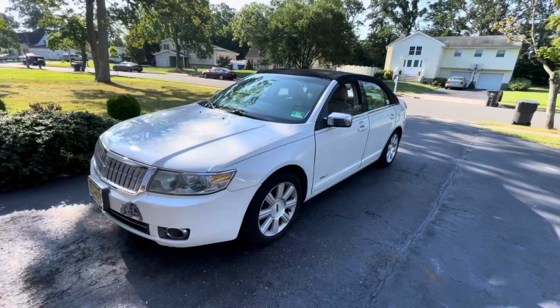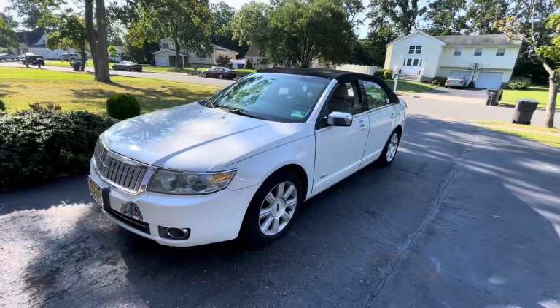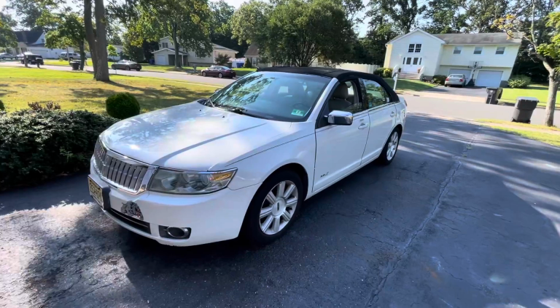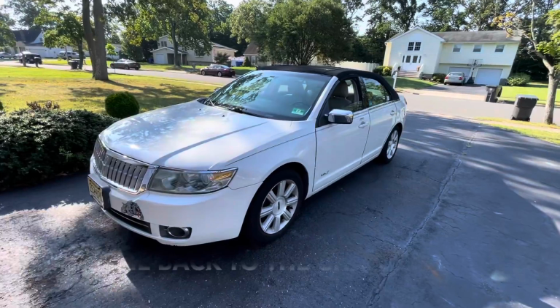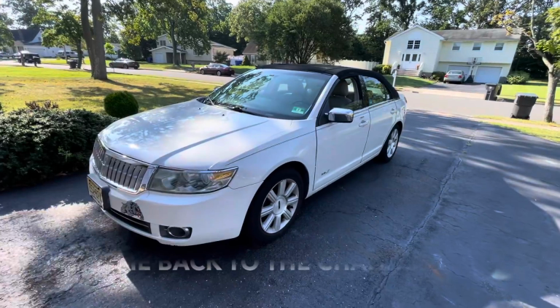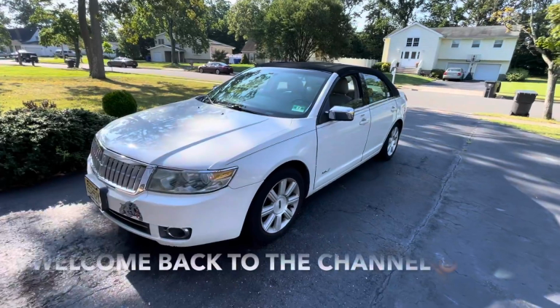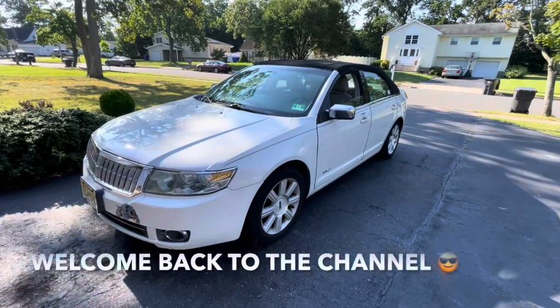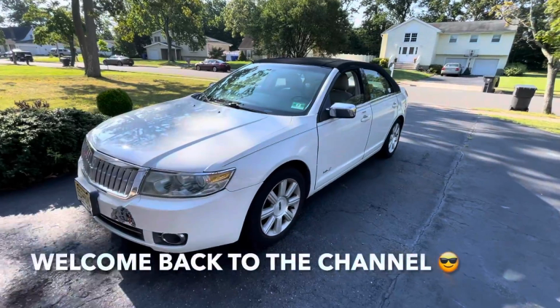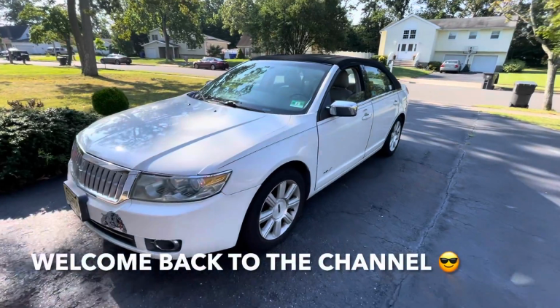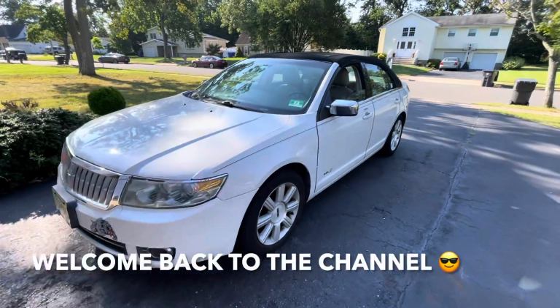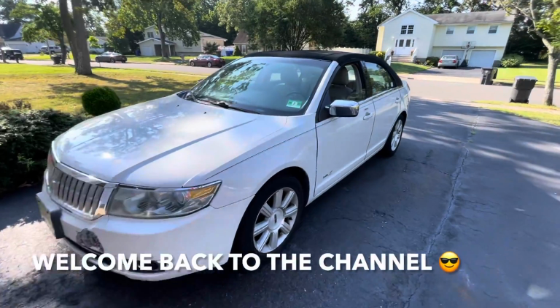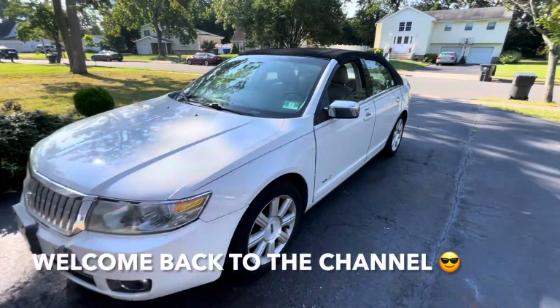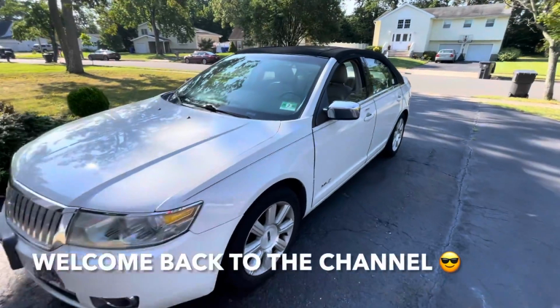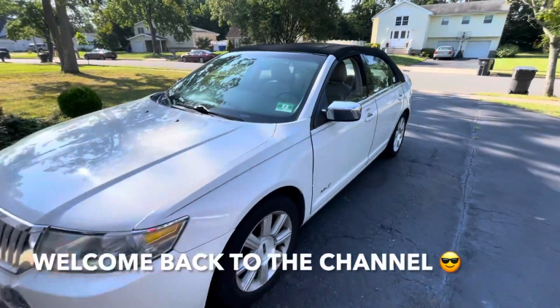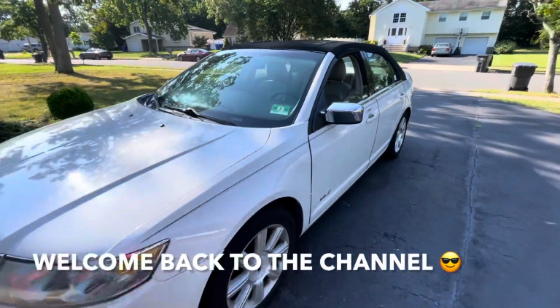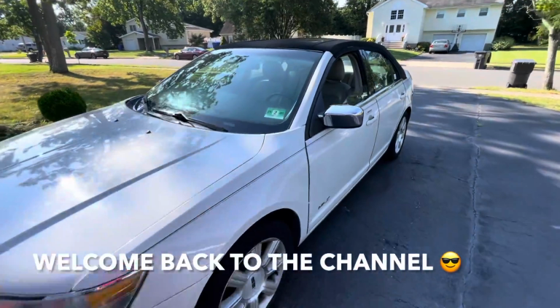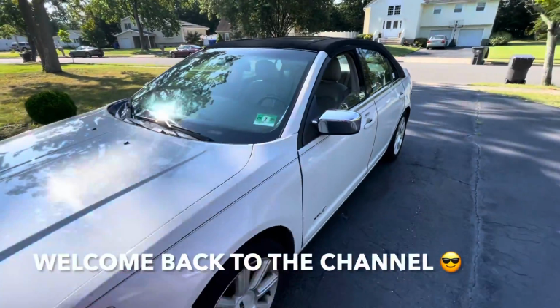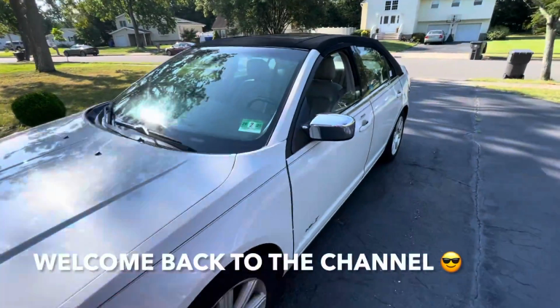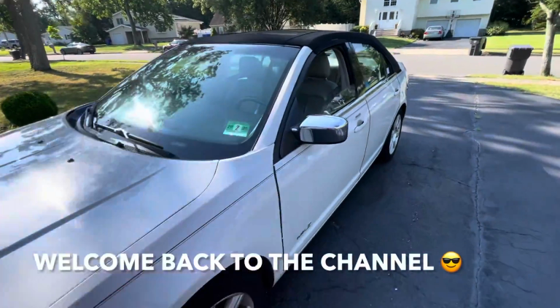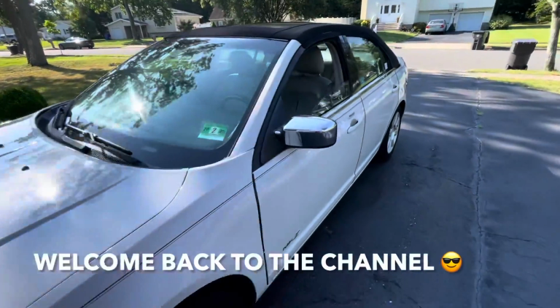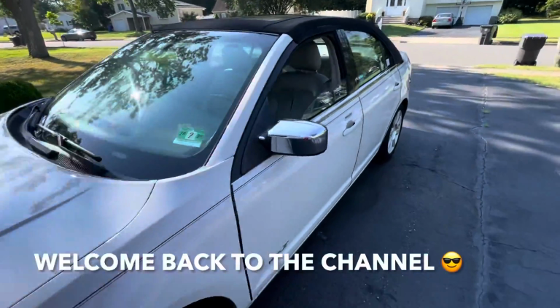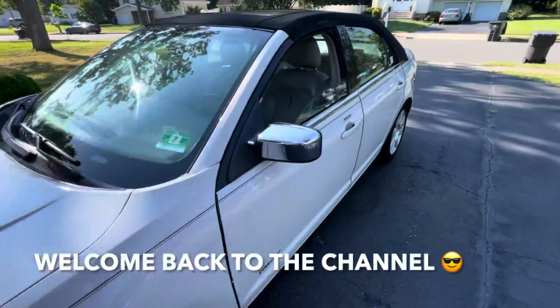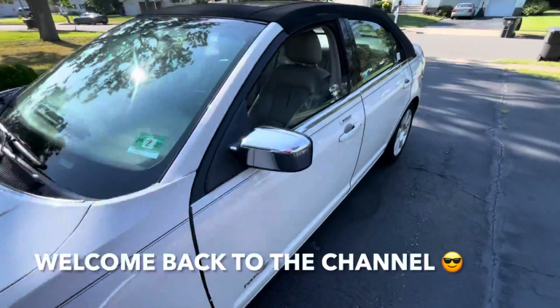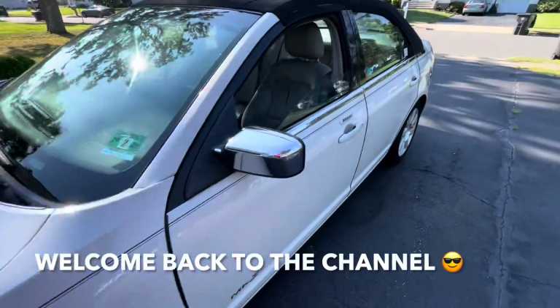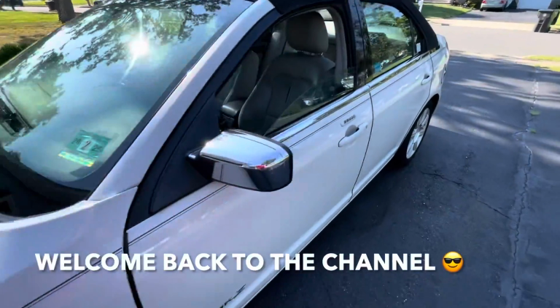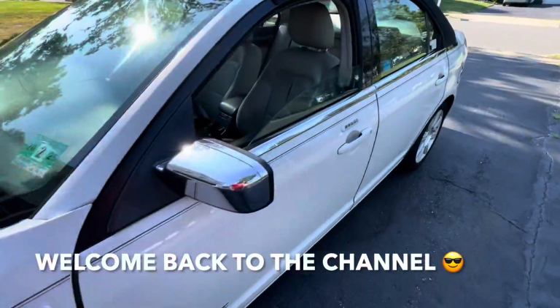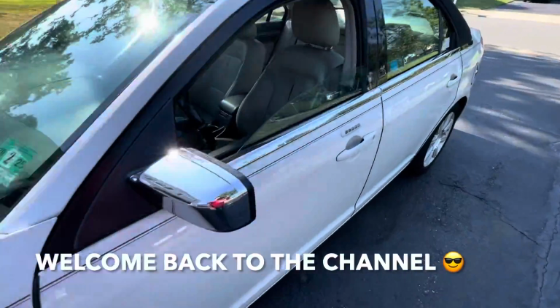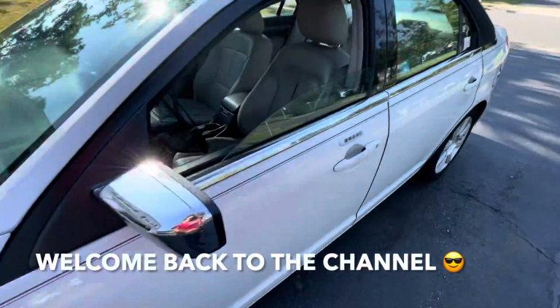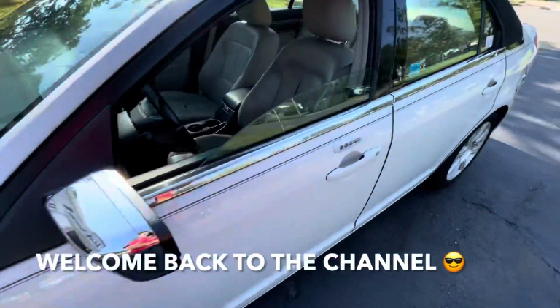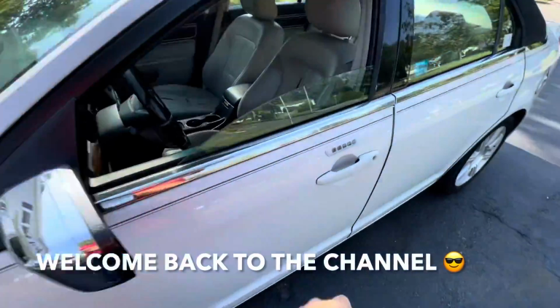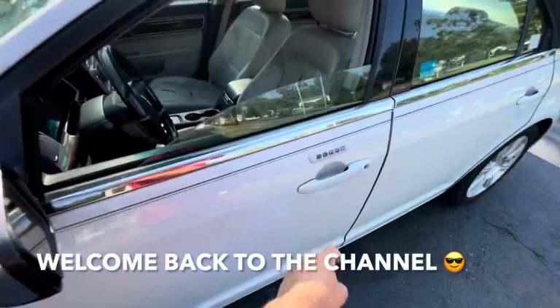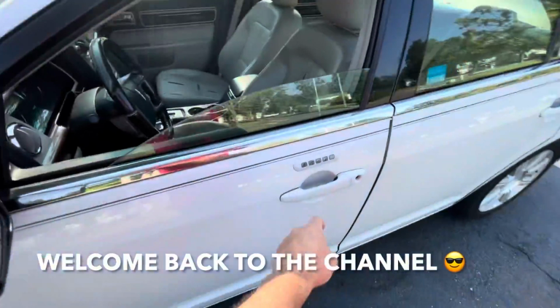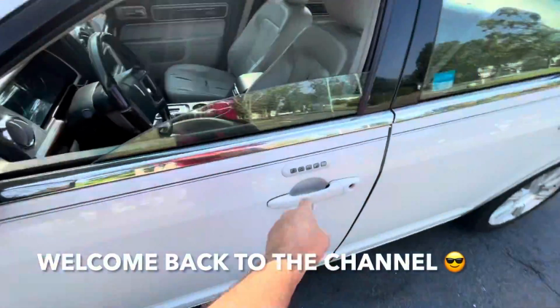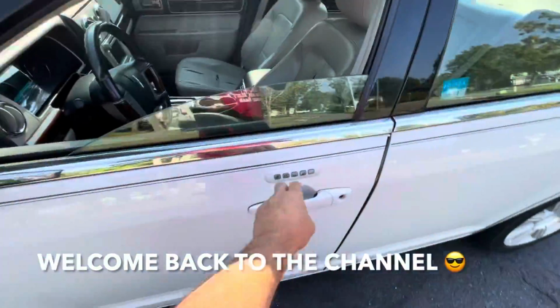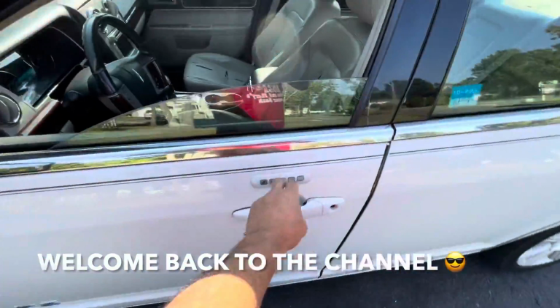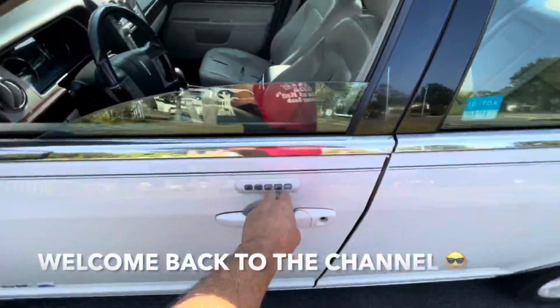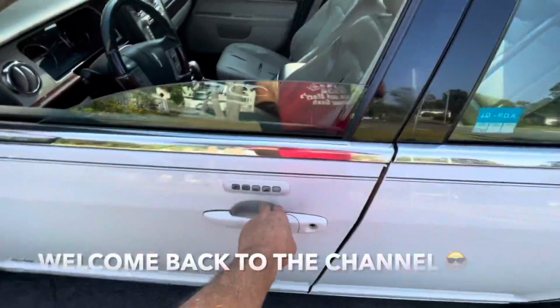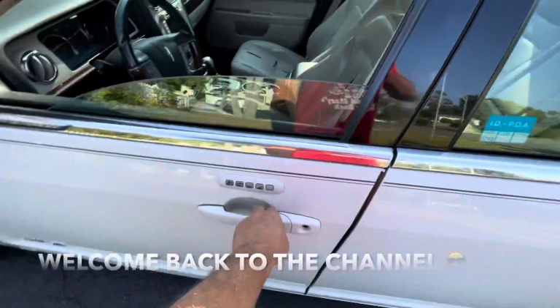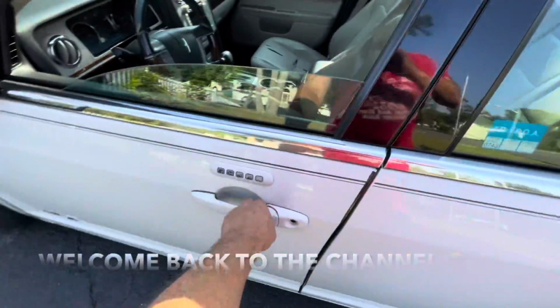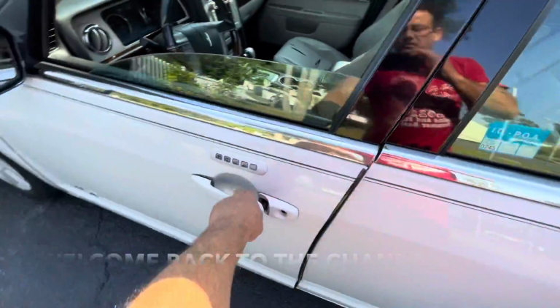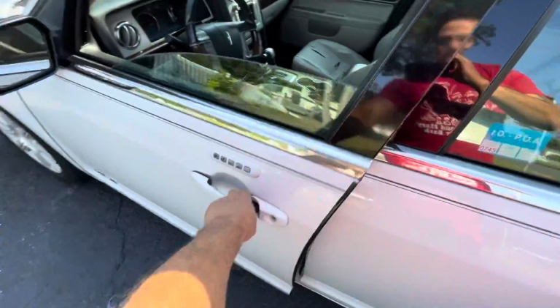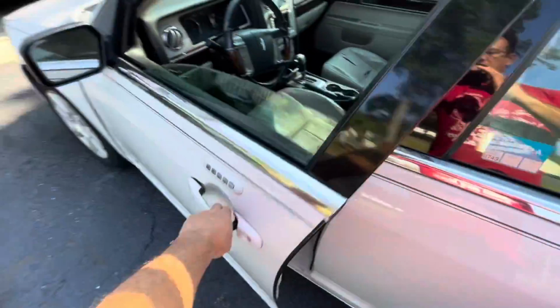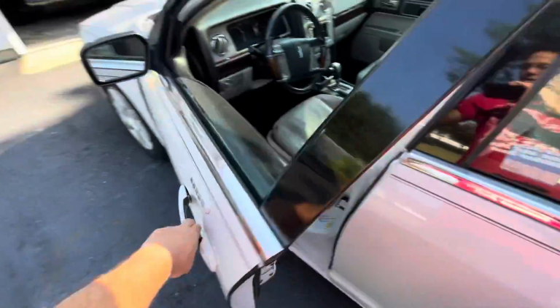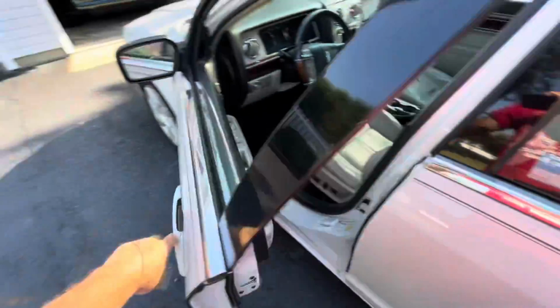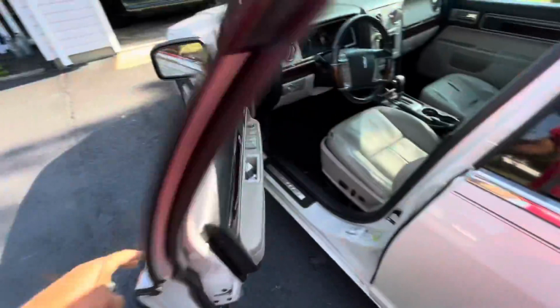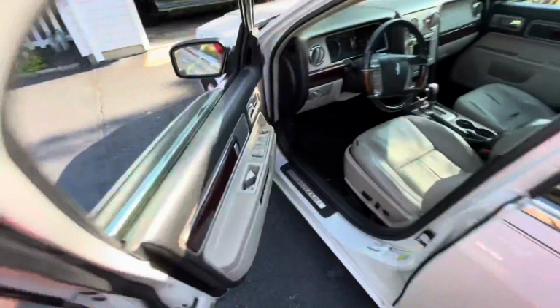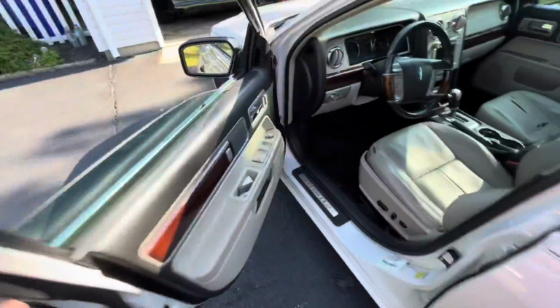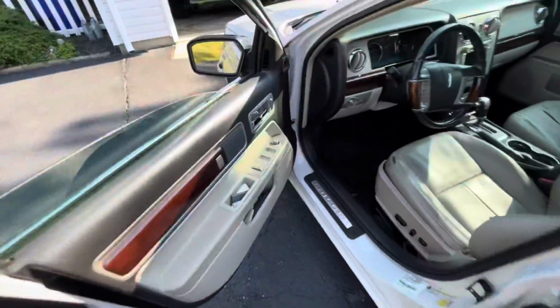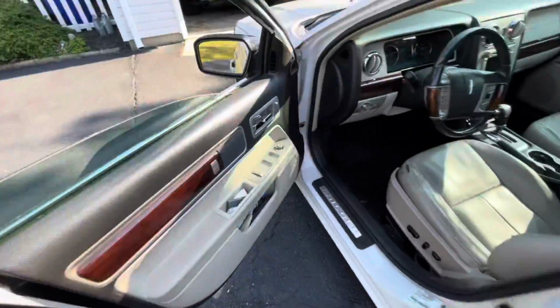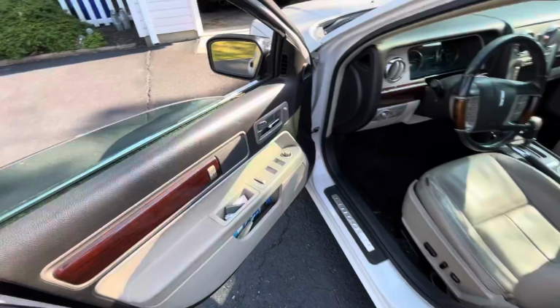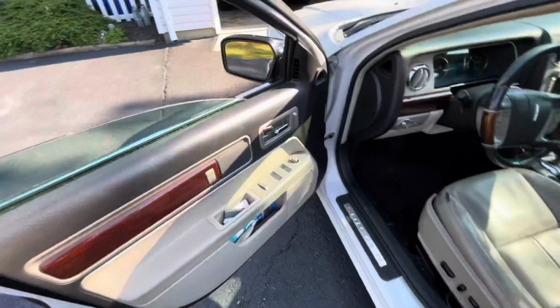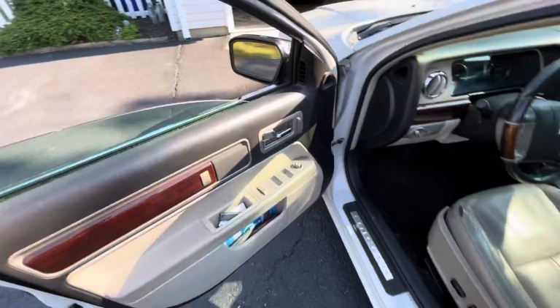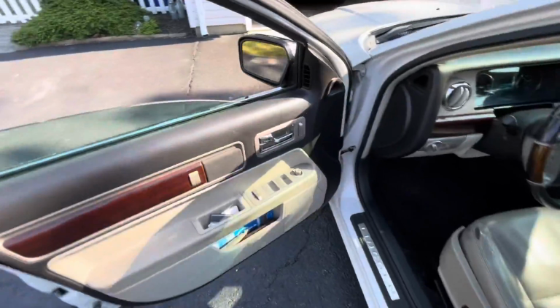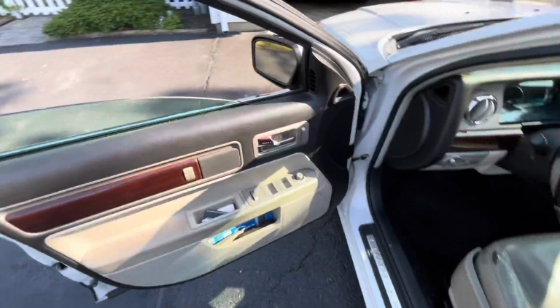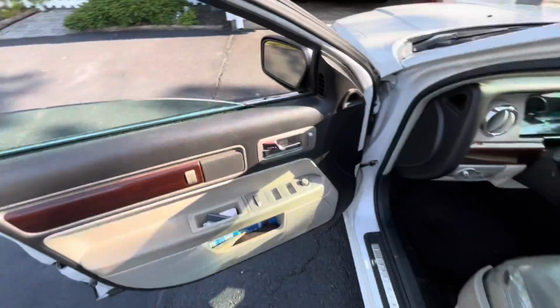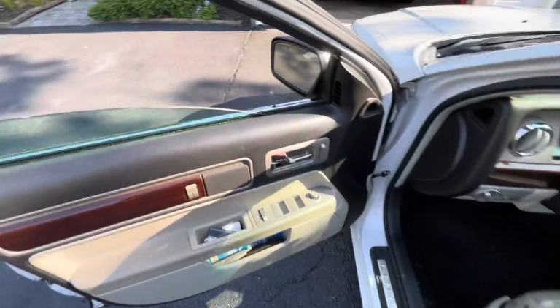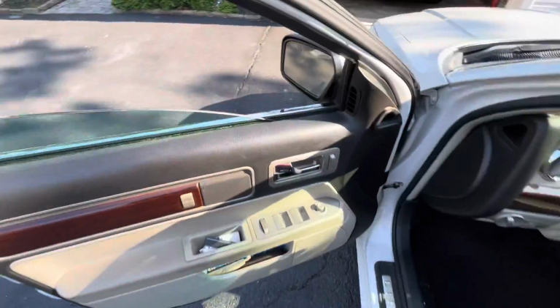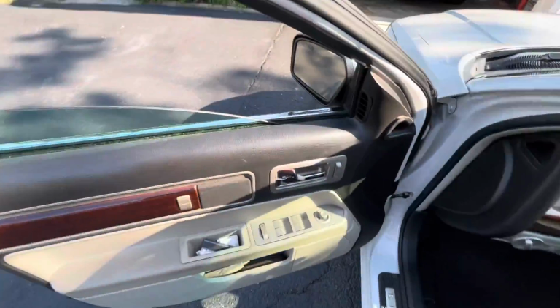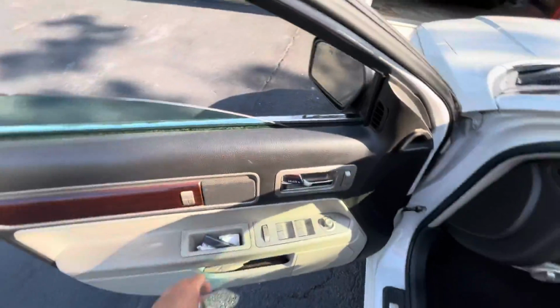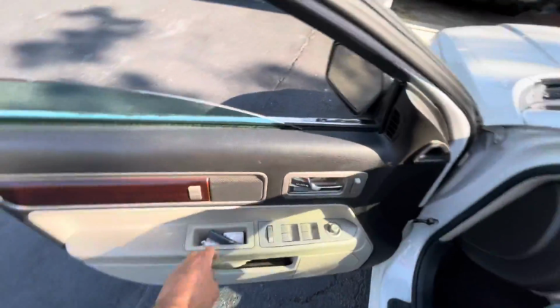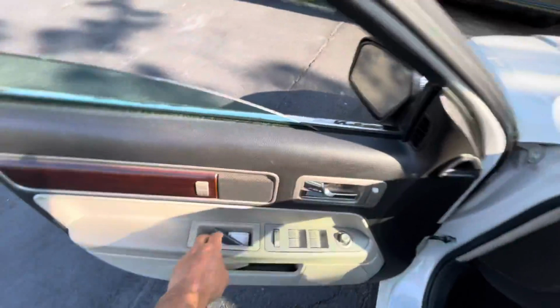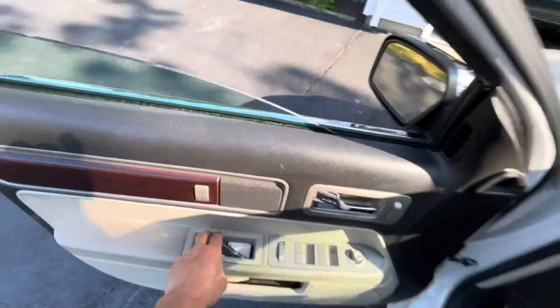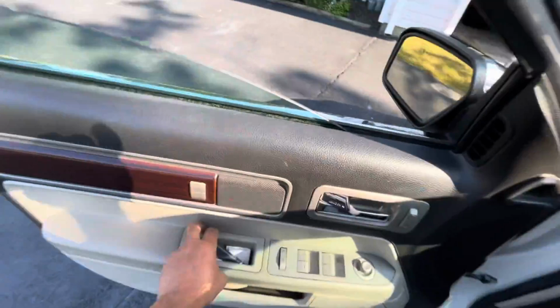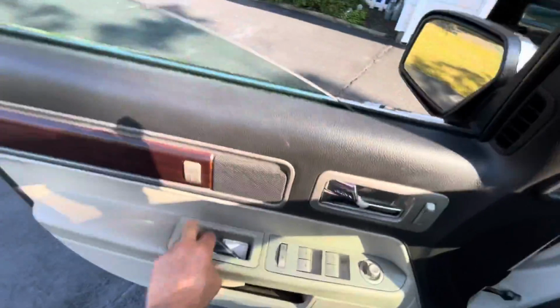Hey guys, welcome back to Fixing It, and today I'm going to show you how to replace the door handle on this 2009 Lincoln MKZ.